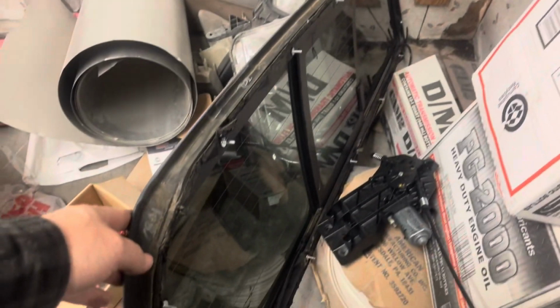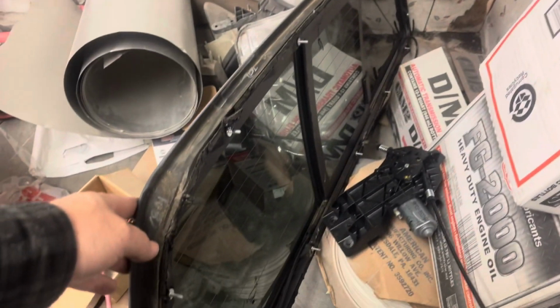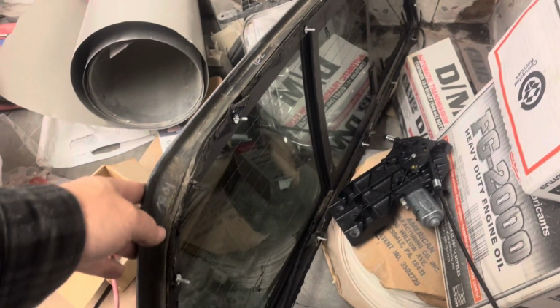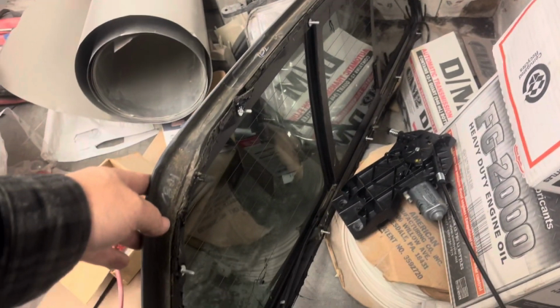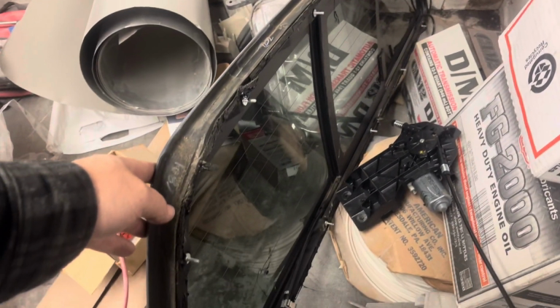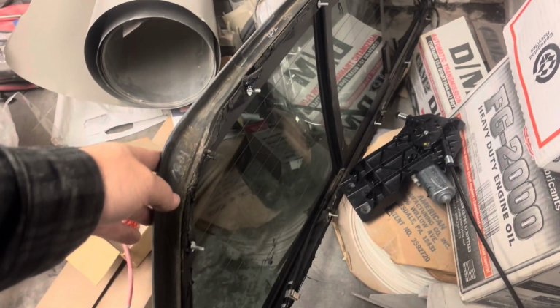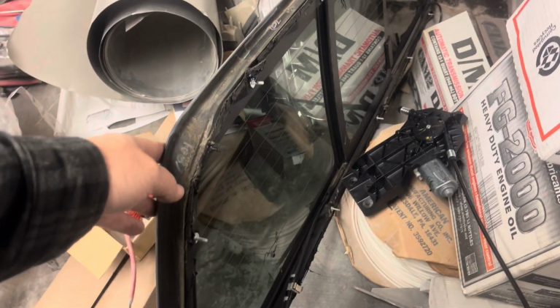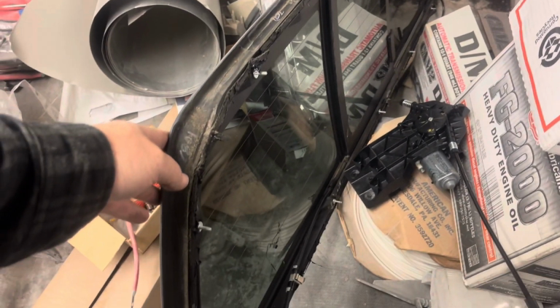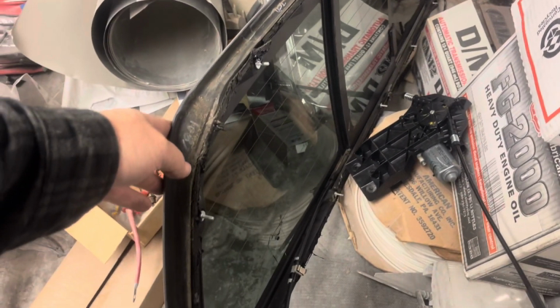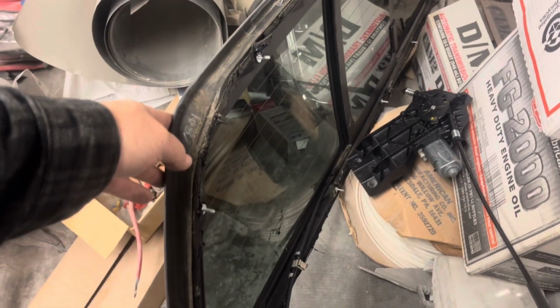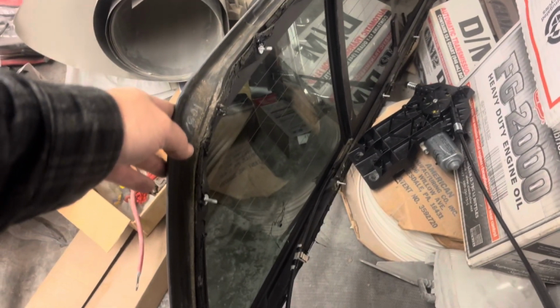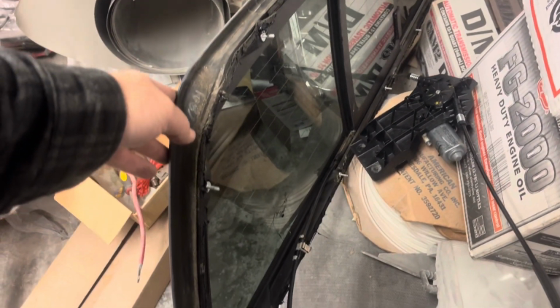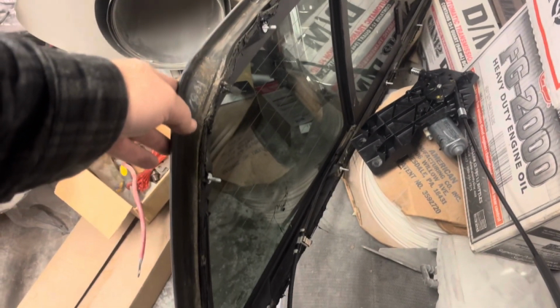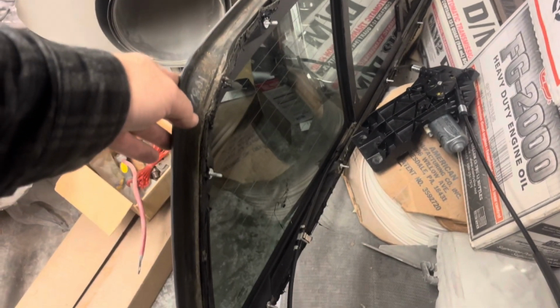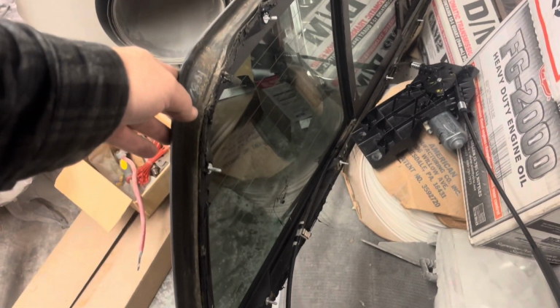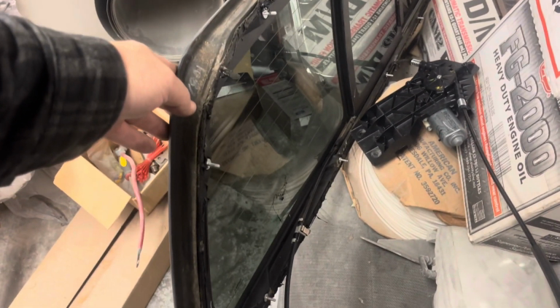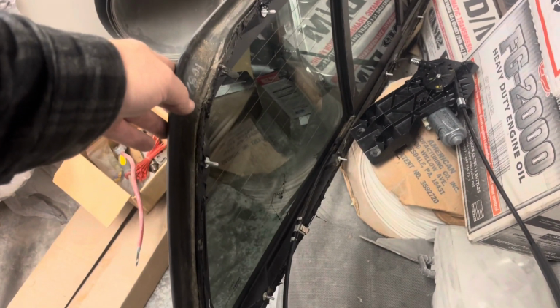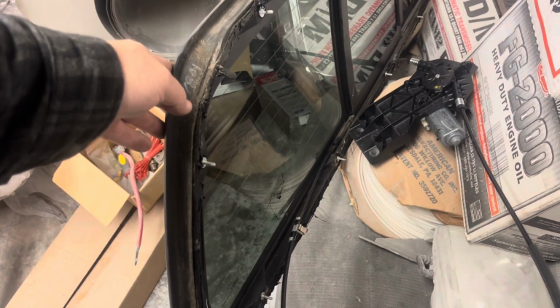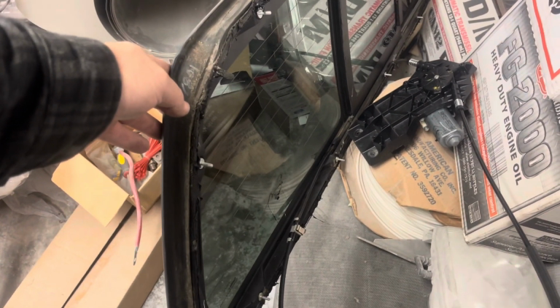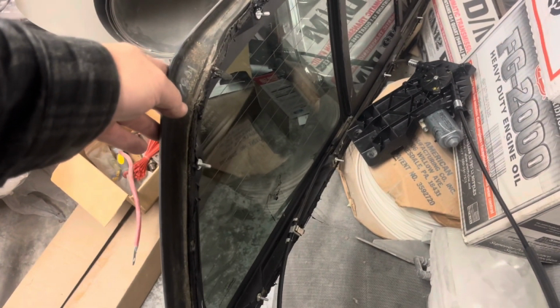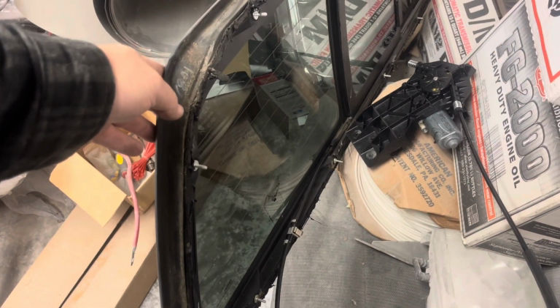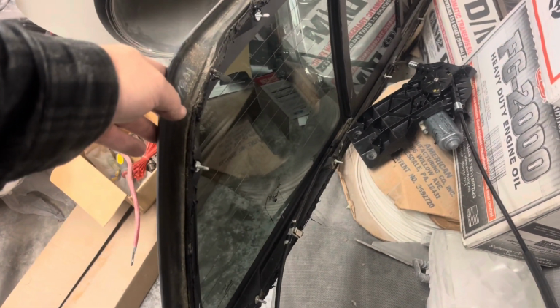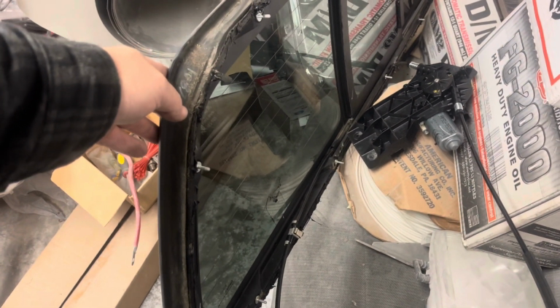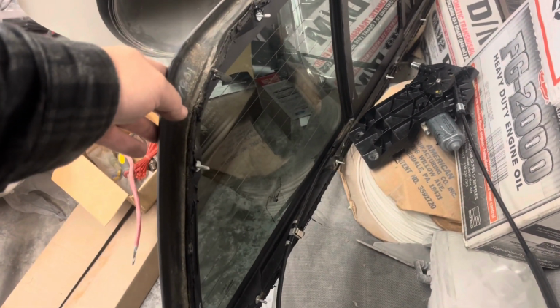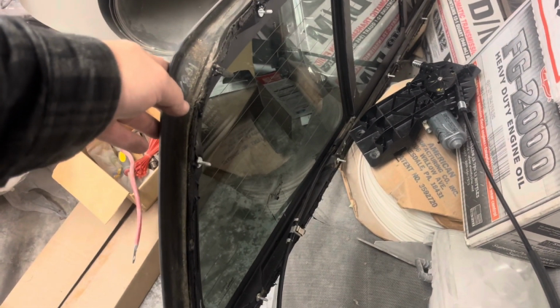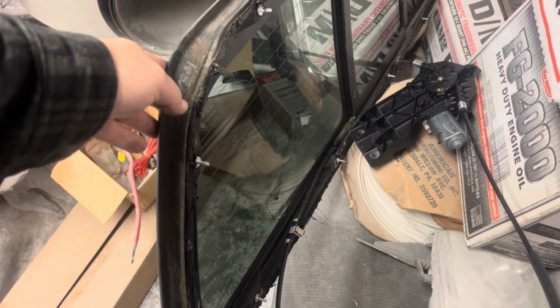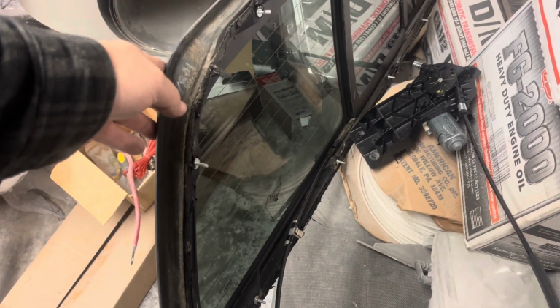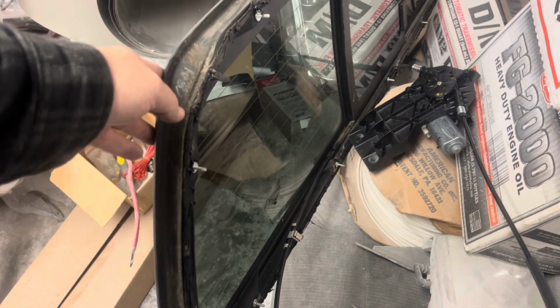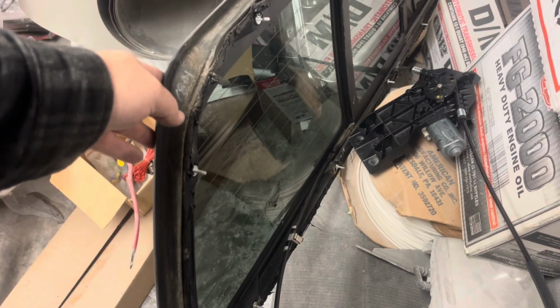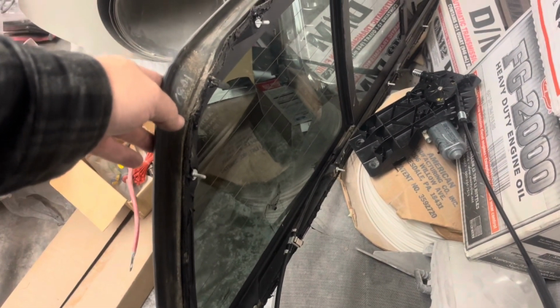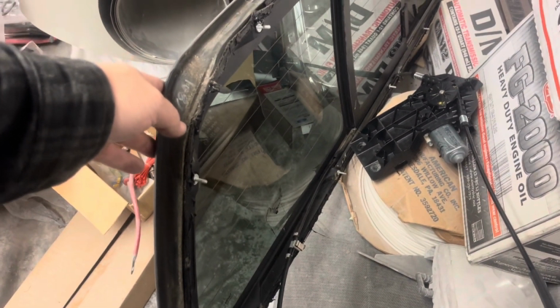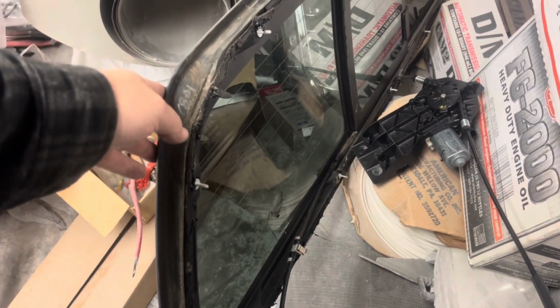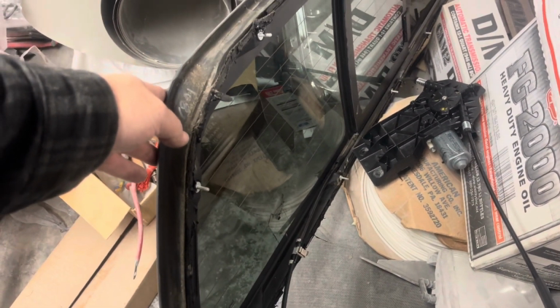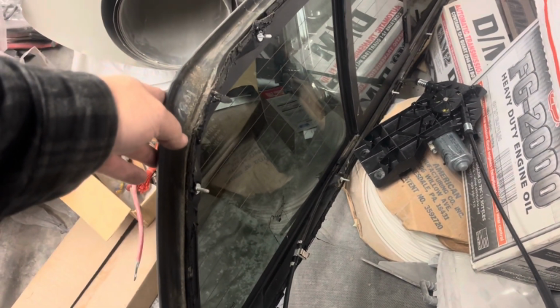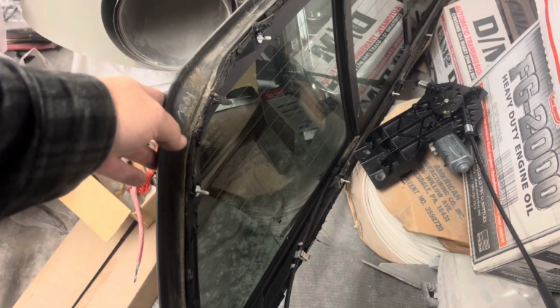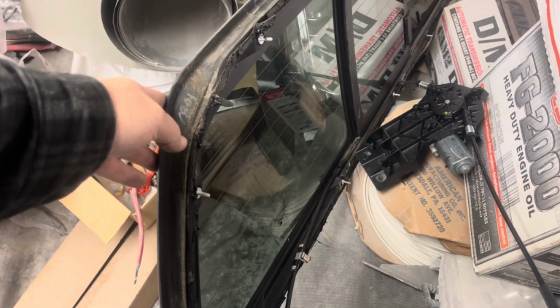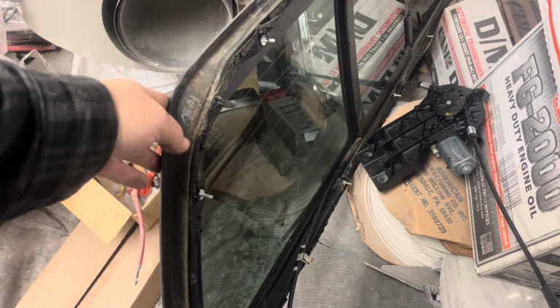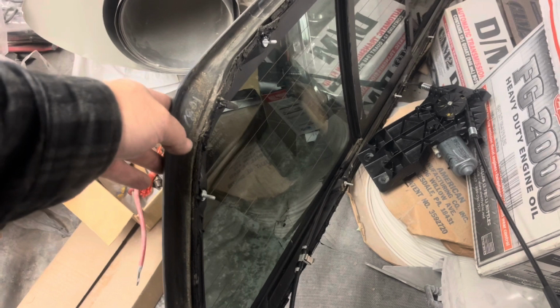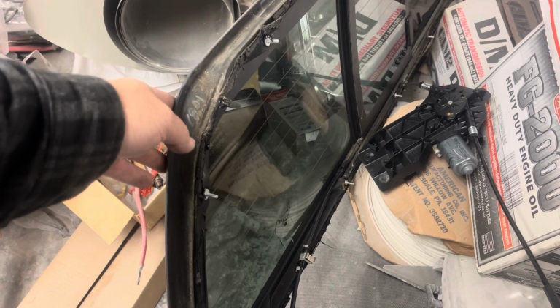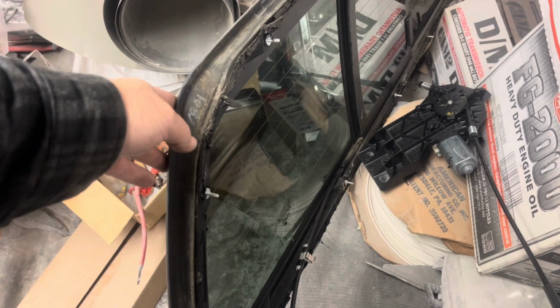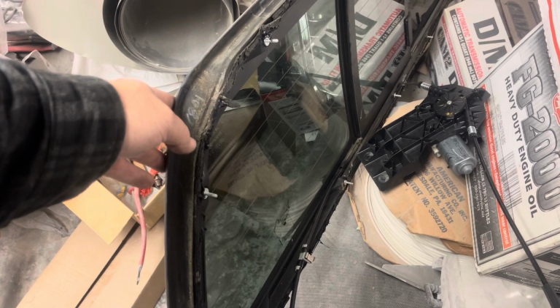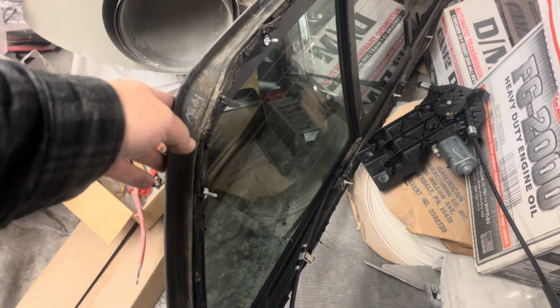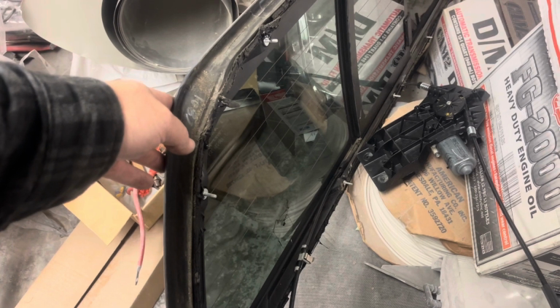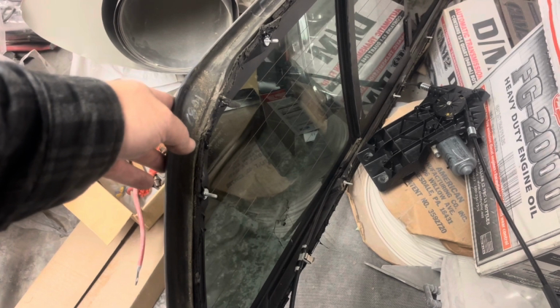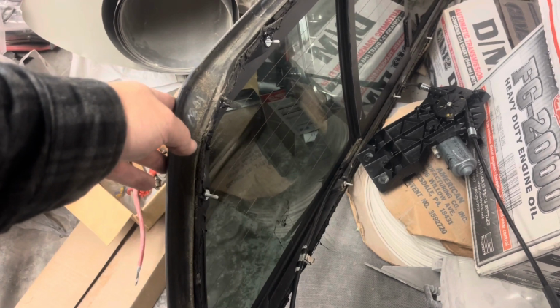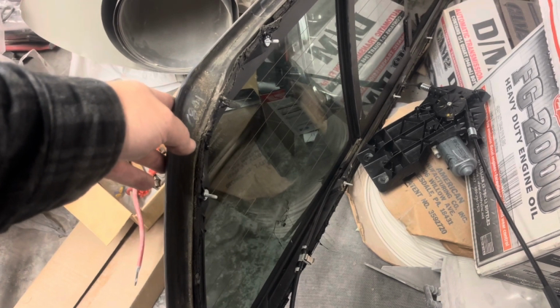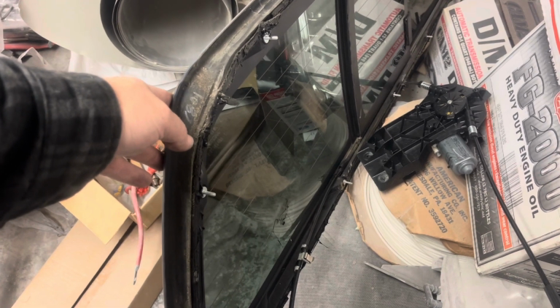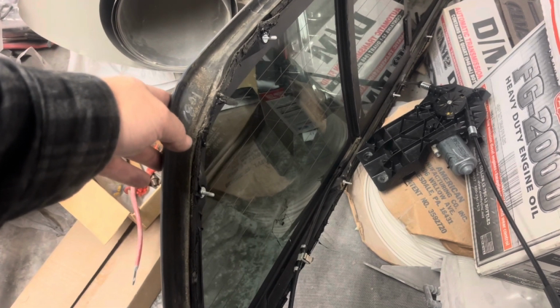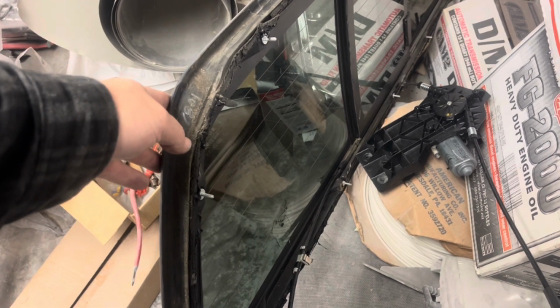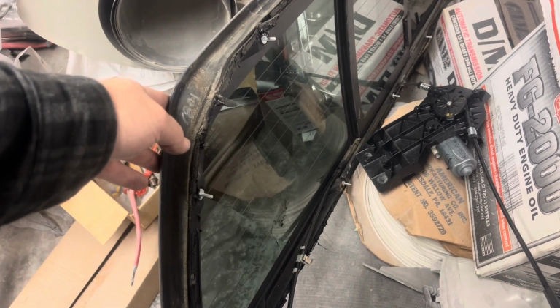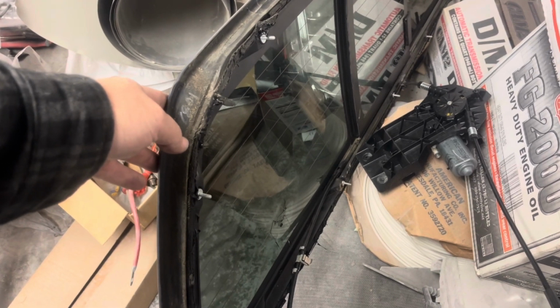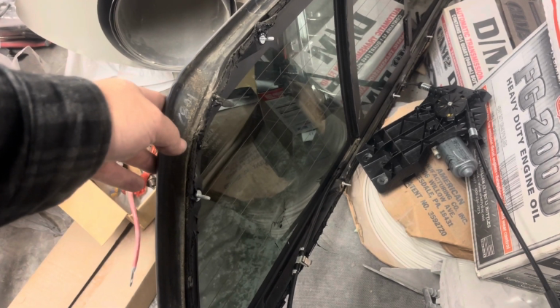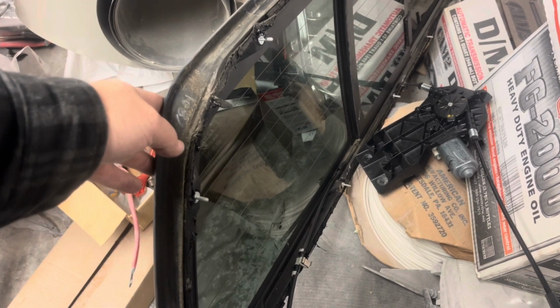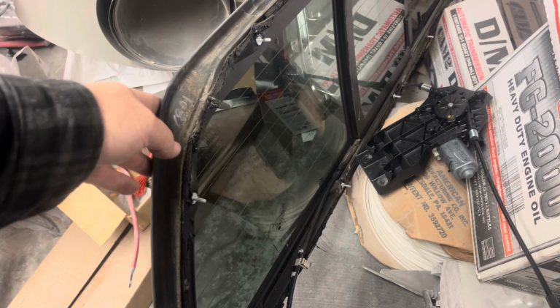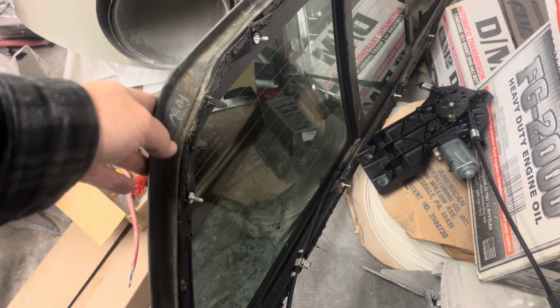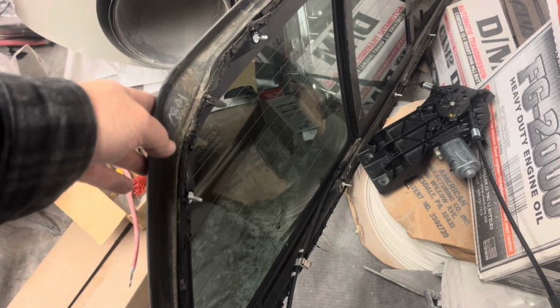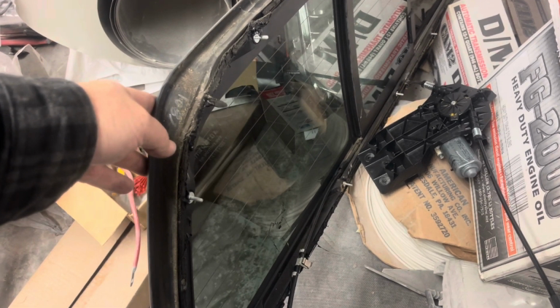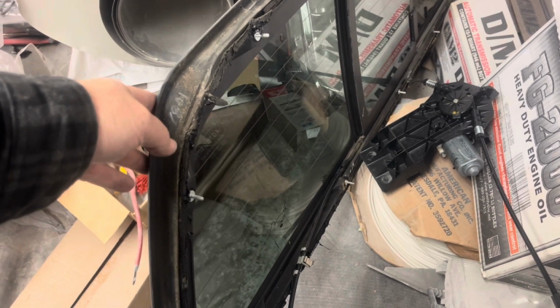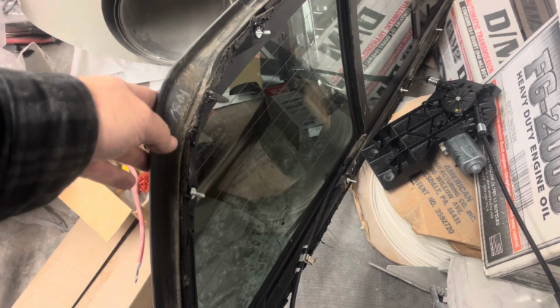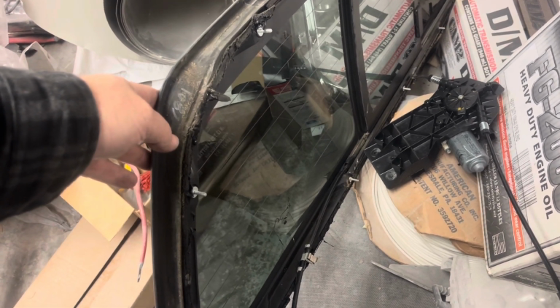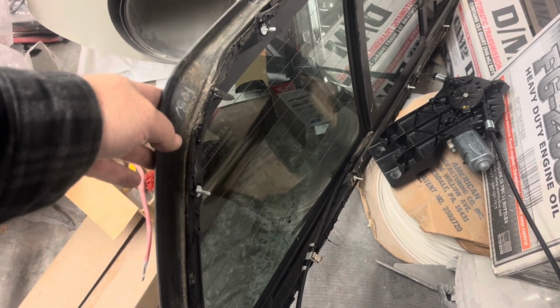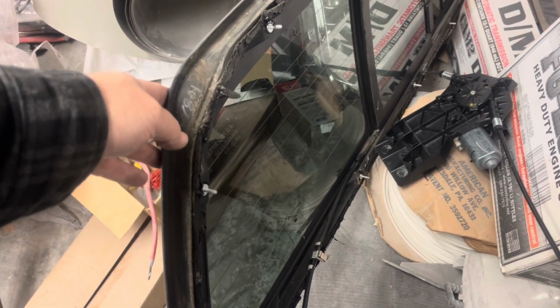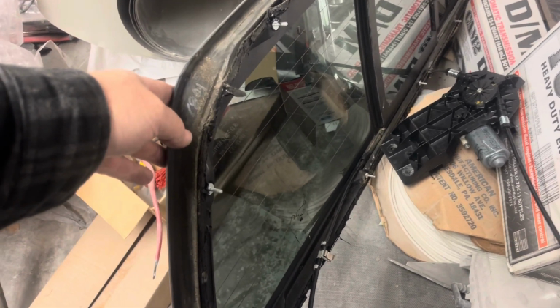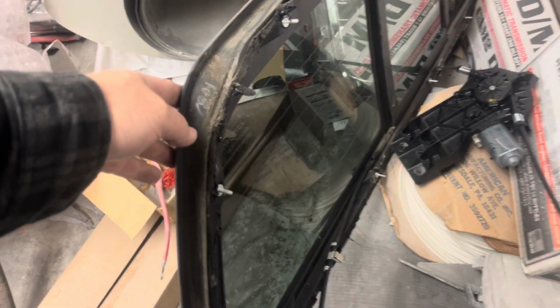All right, I'll give you a quick tip here — Quick Tip Tuesday — on how to take a back window out of a 2009 through 2014 F-150.